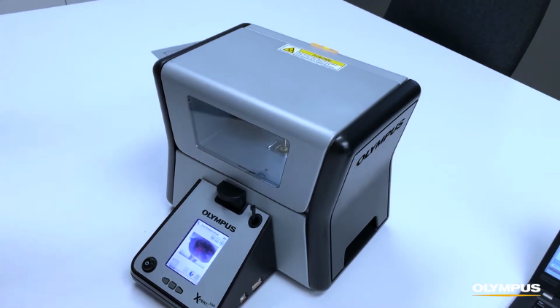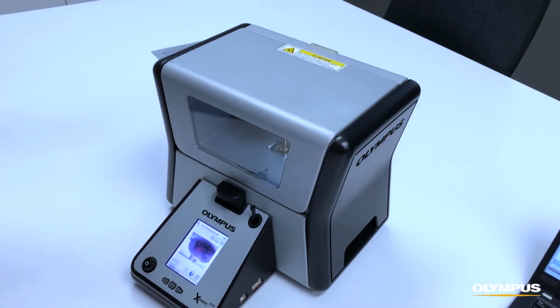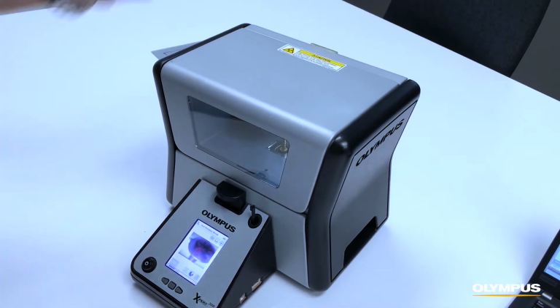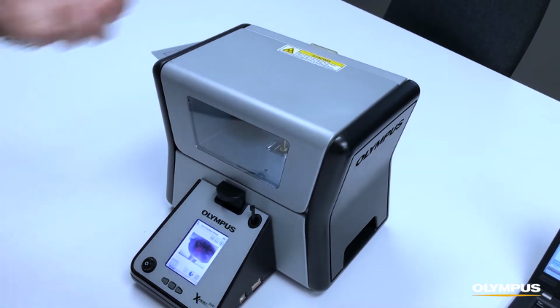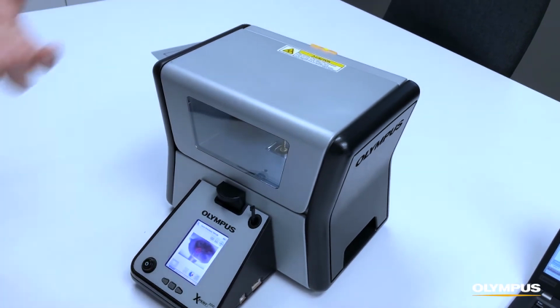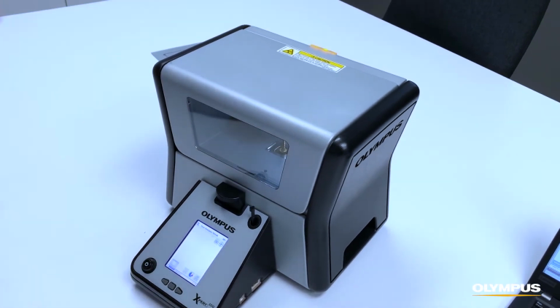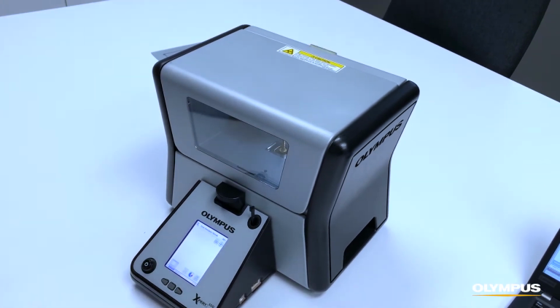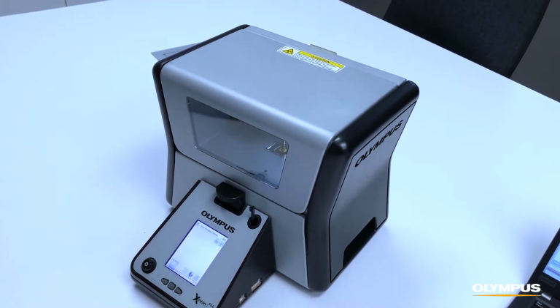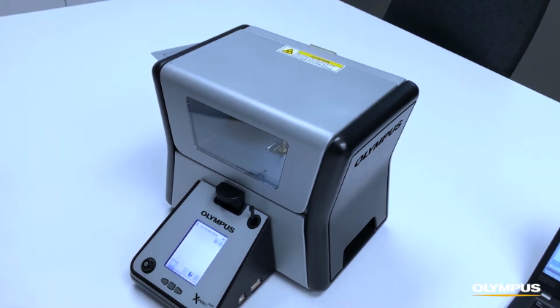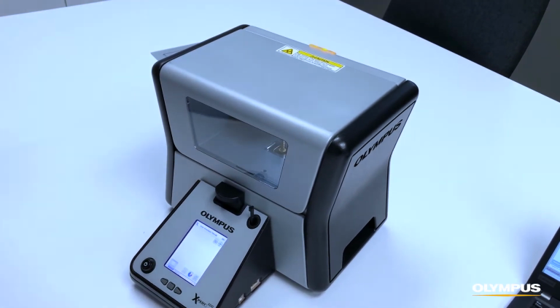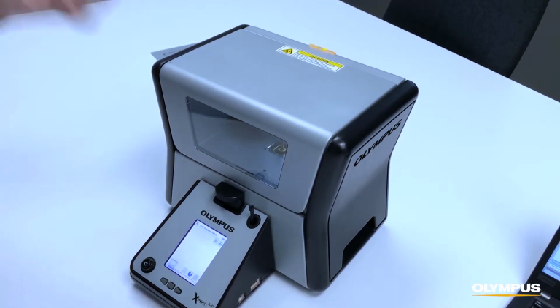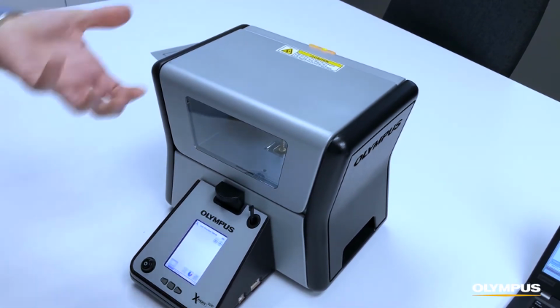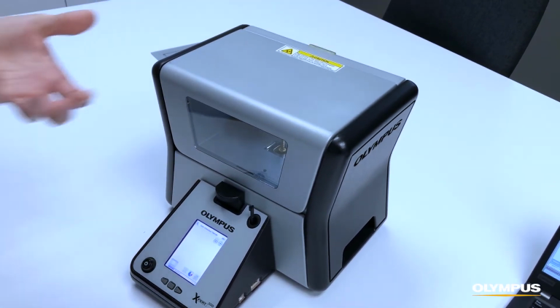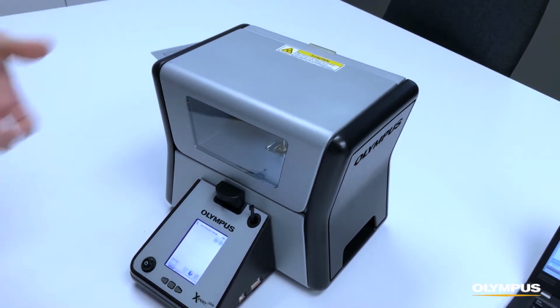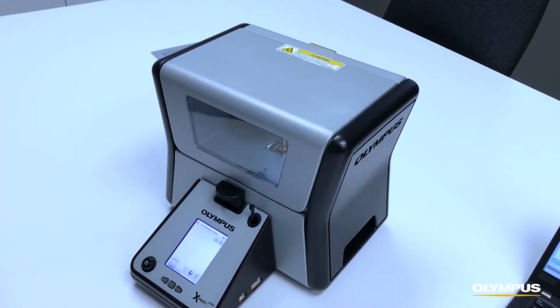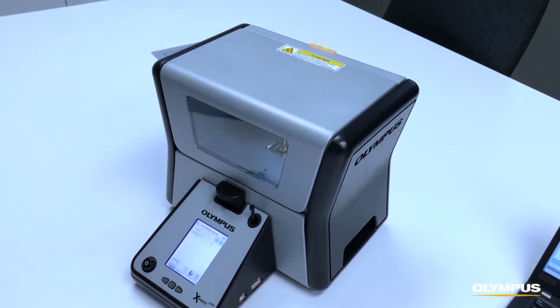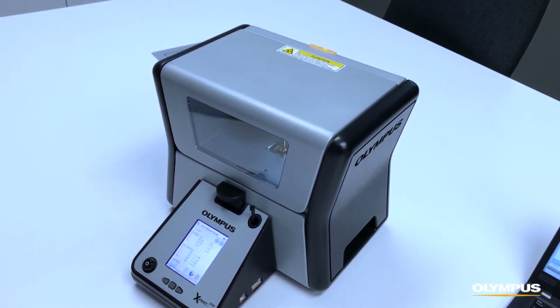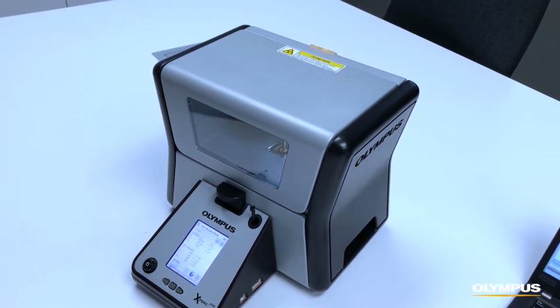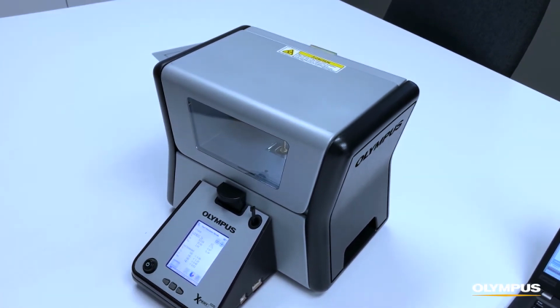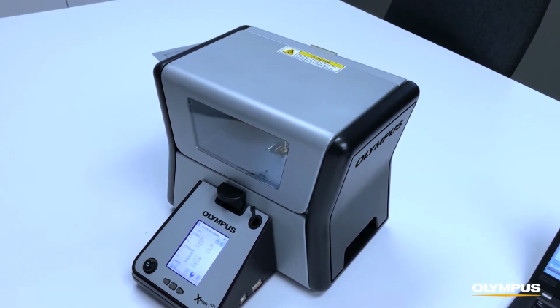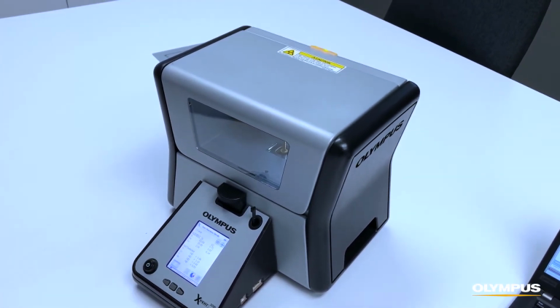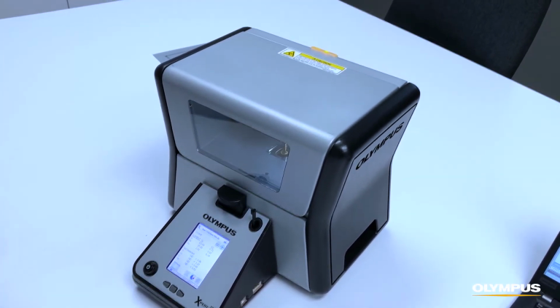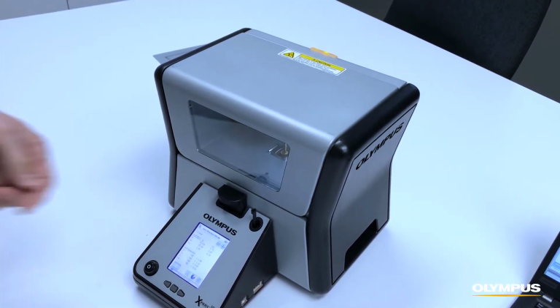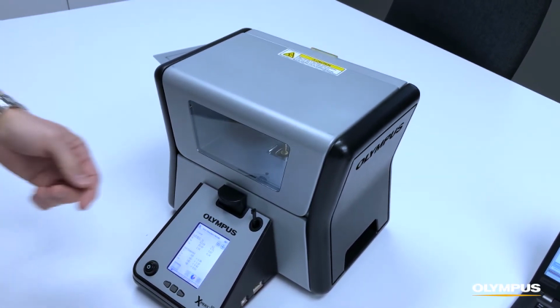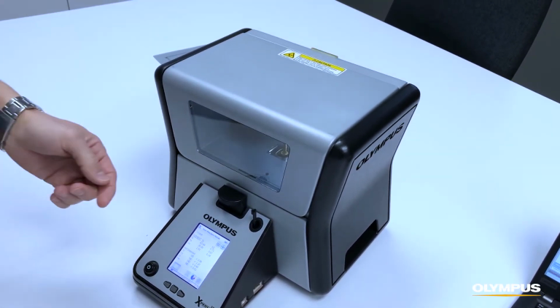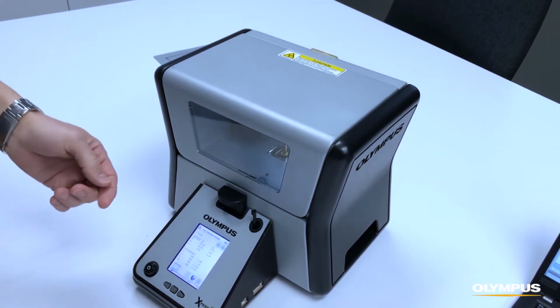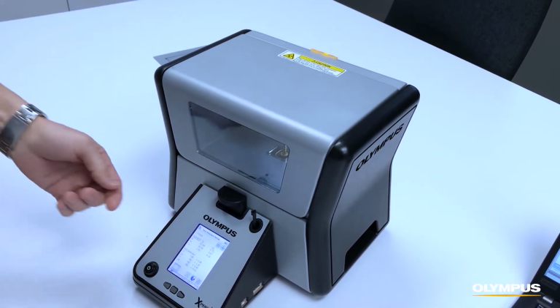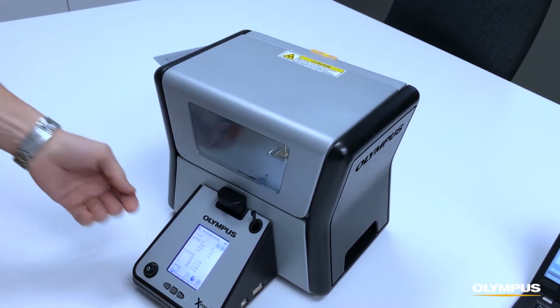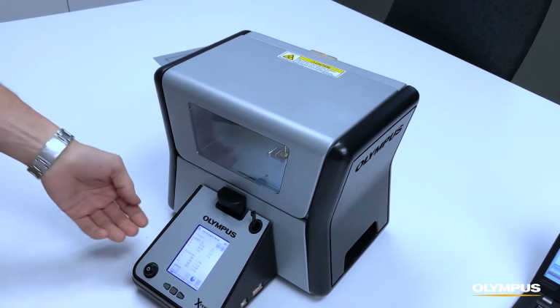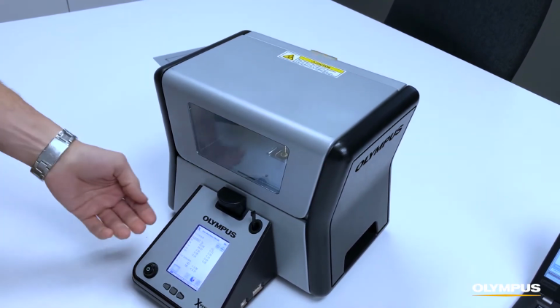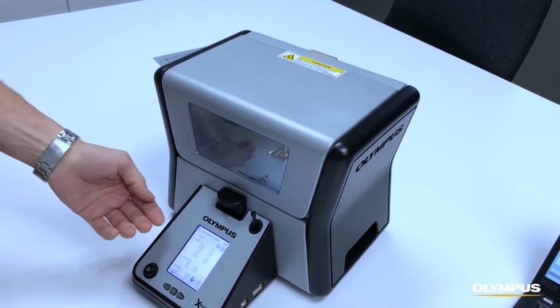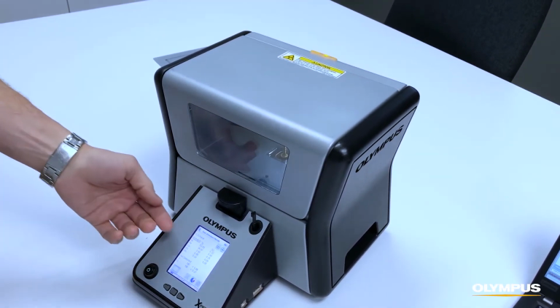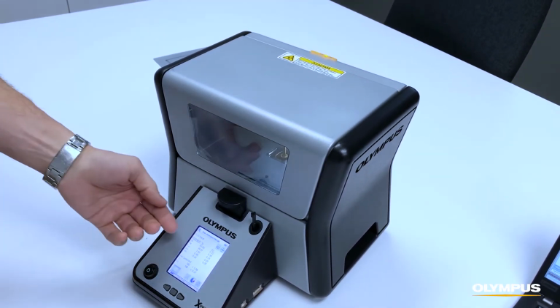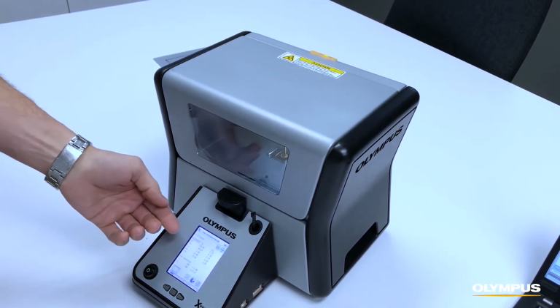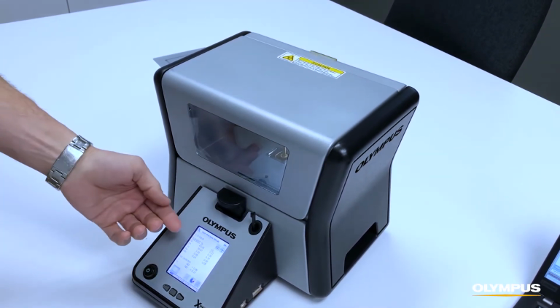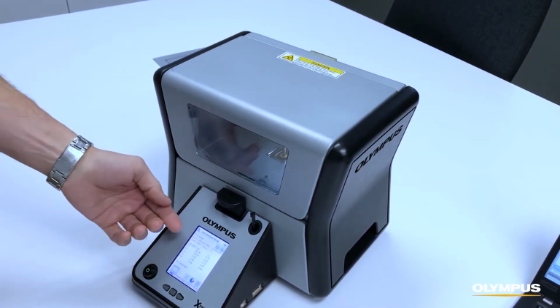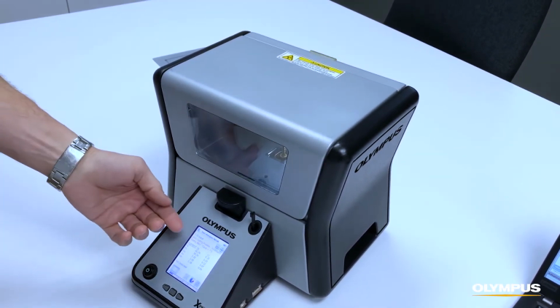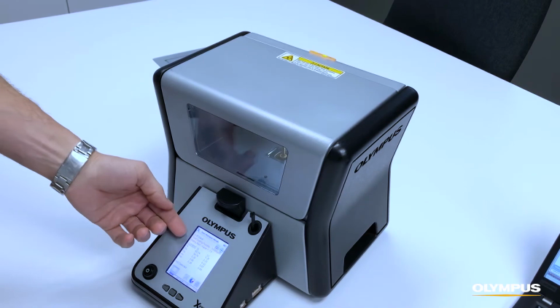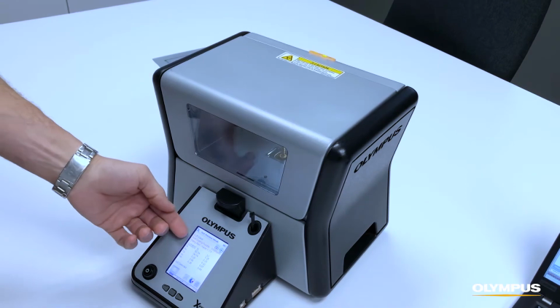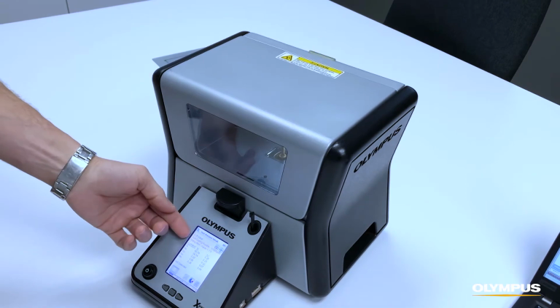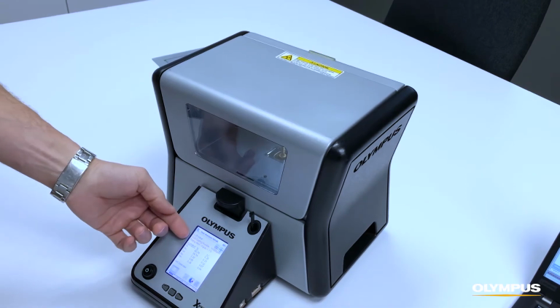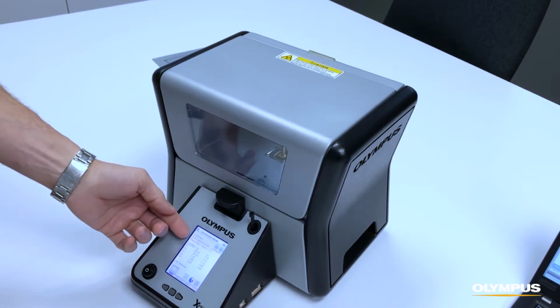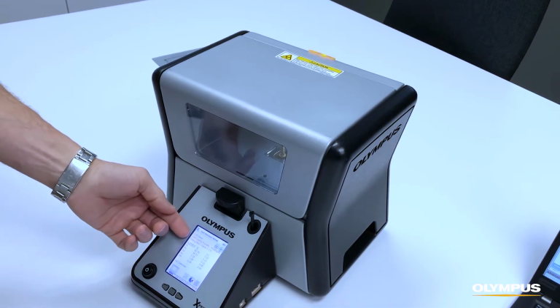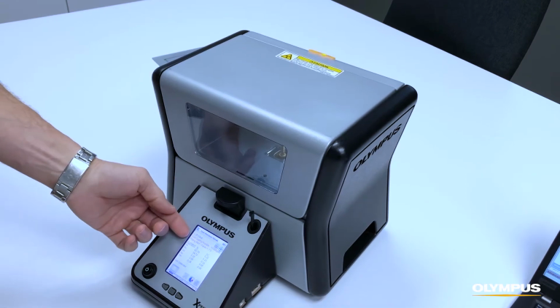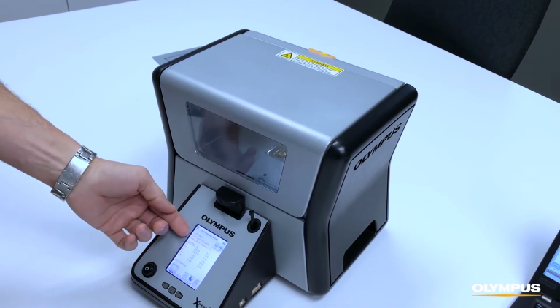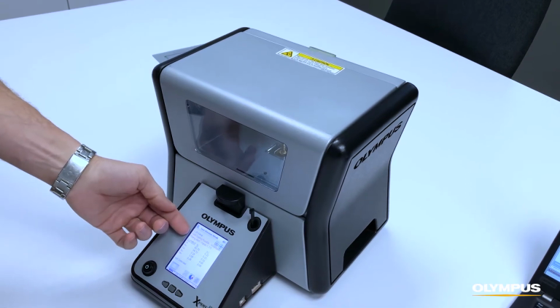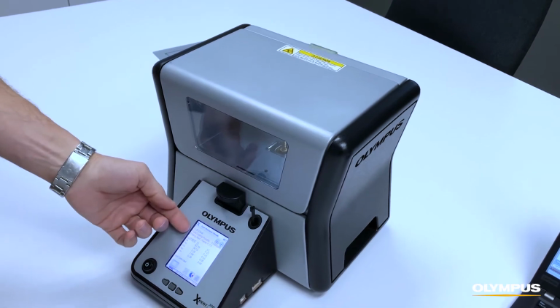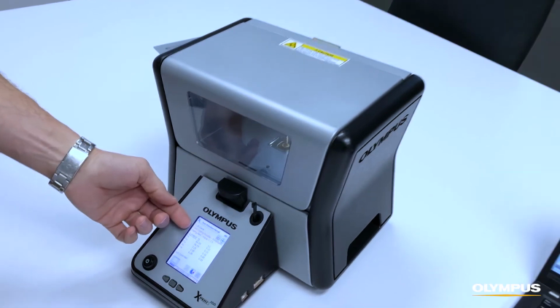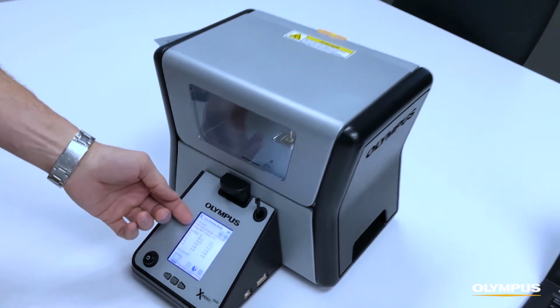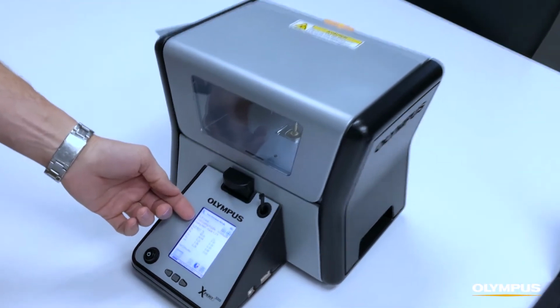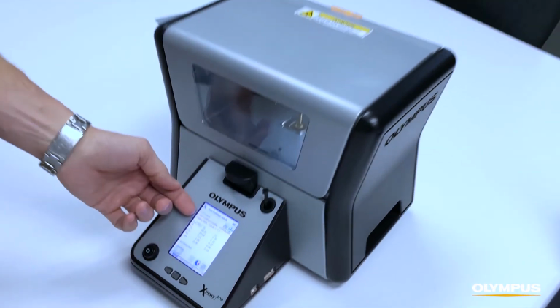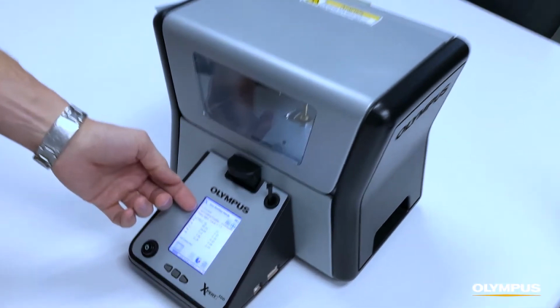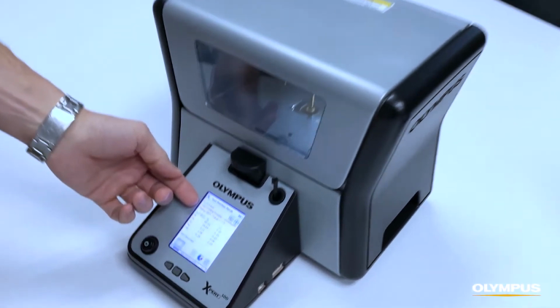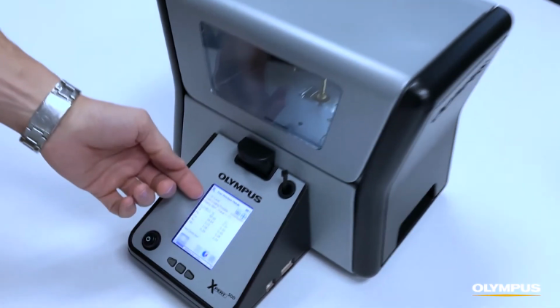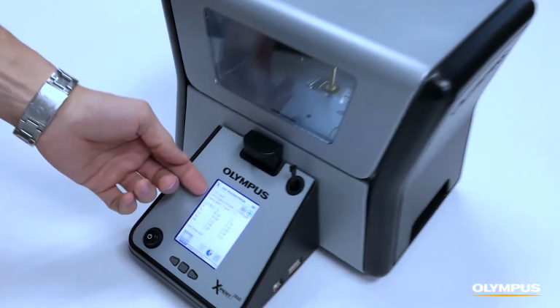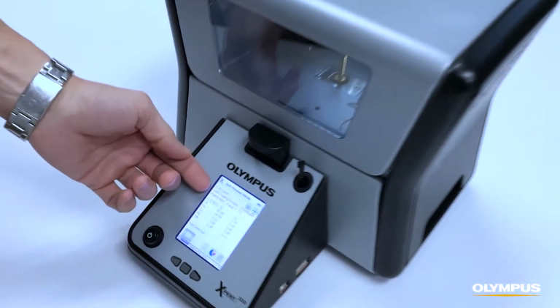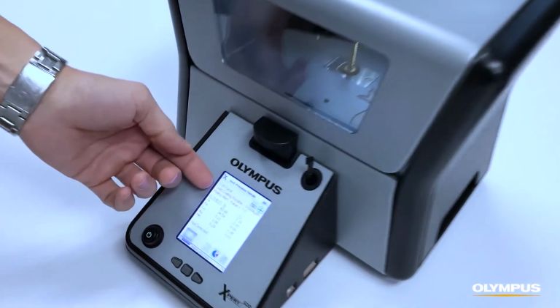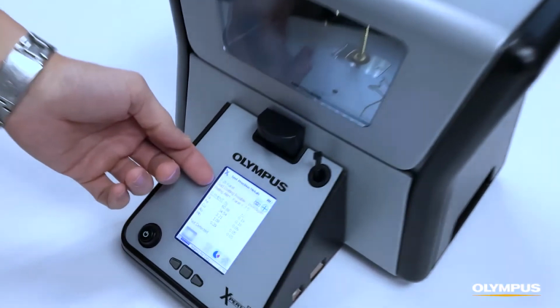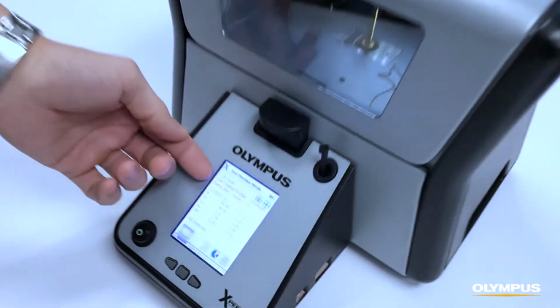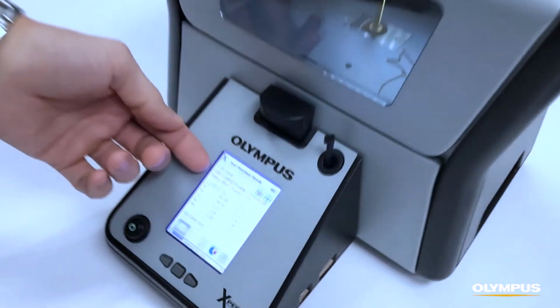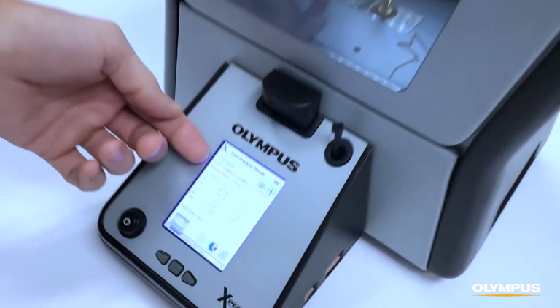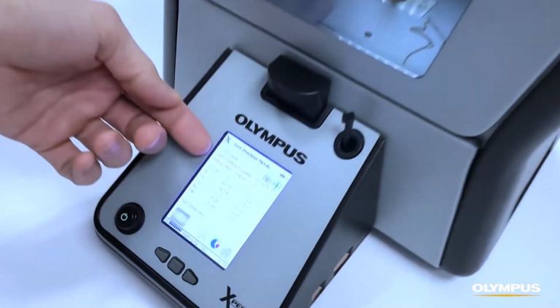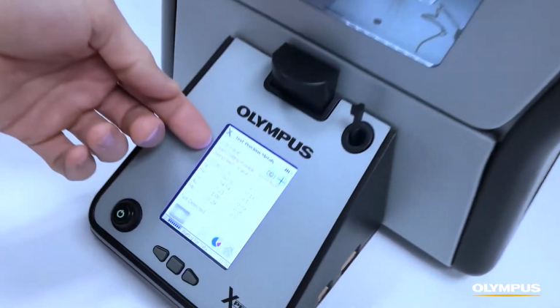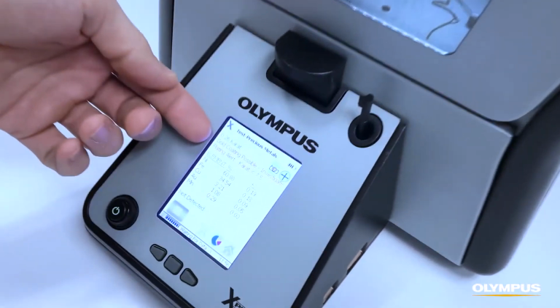The software even has an innovative plate alert feature, so that if you're dealing with gold-plated materials, it'll give you a warning on the screen that this might be plated and that you should investigate this sample further.